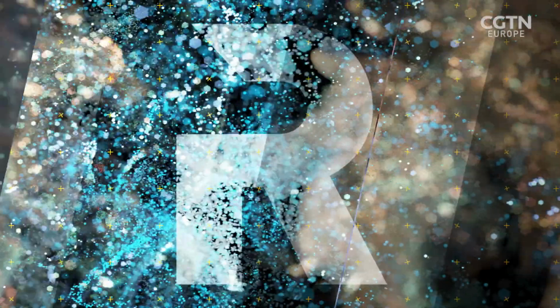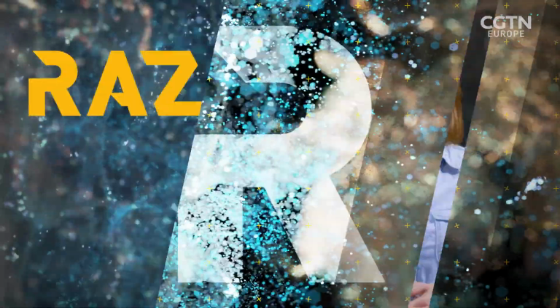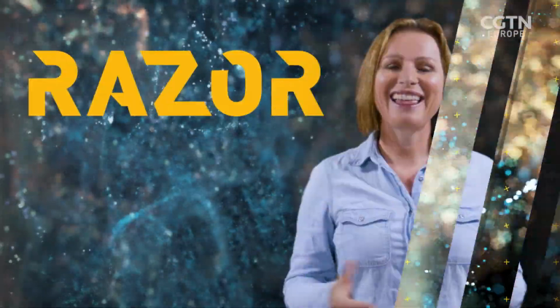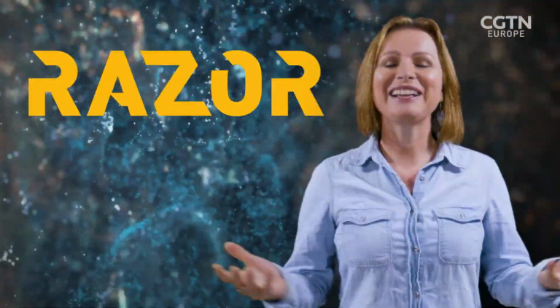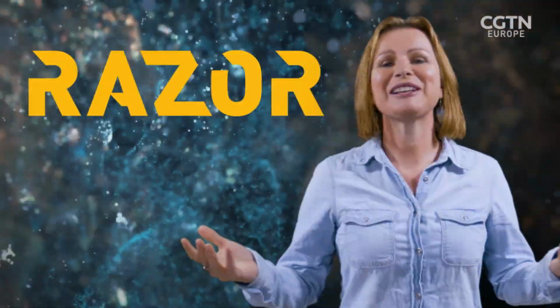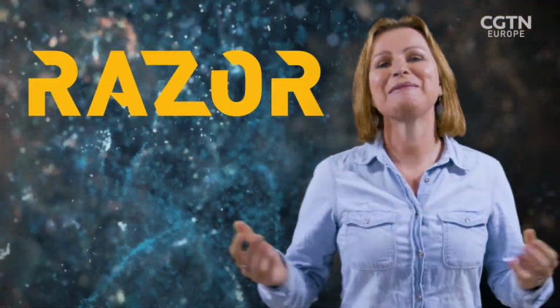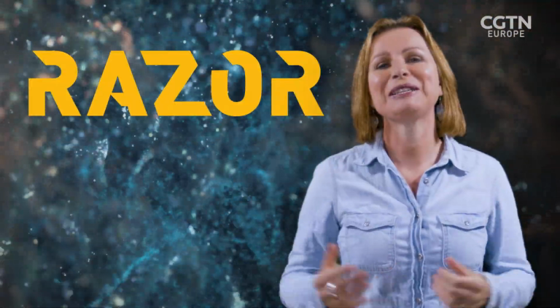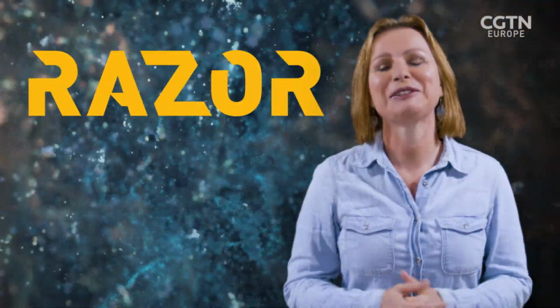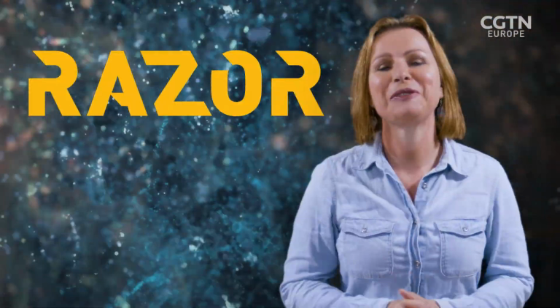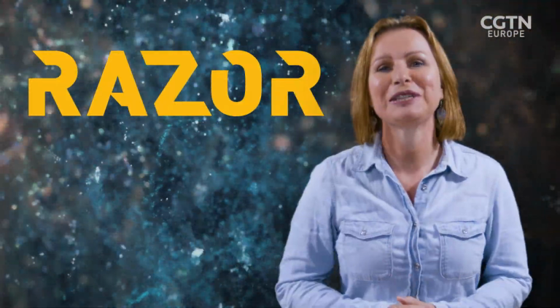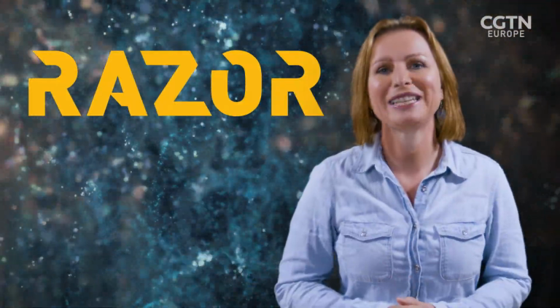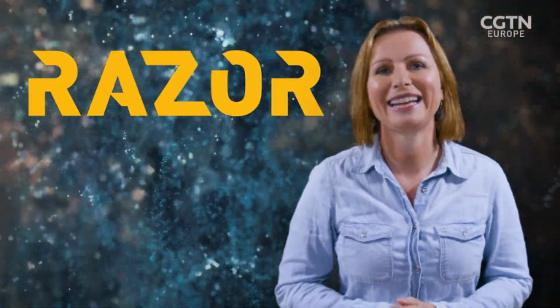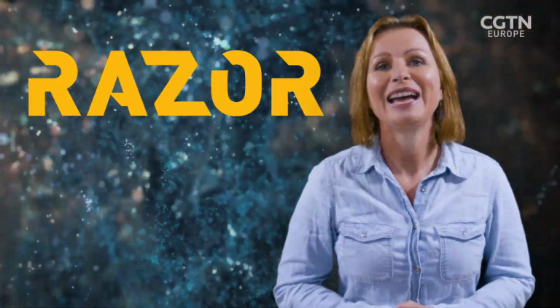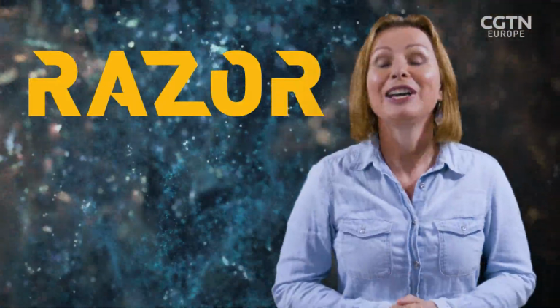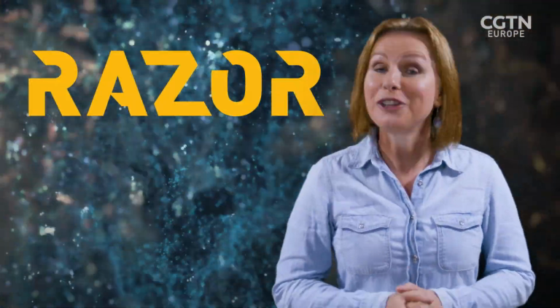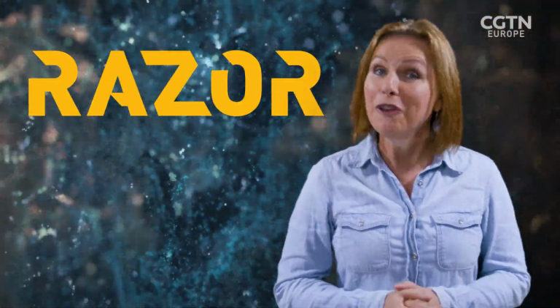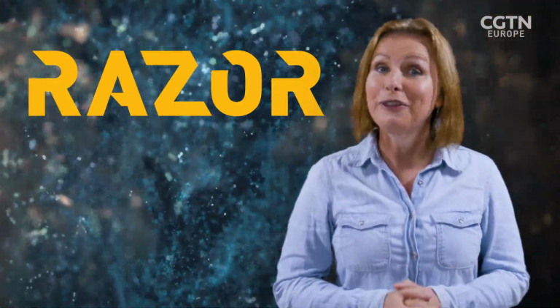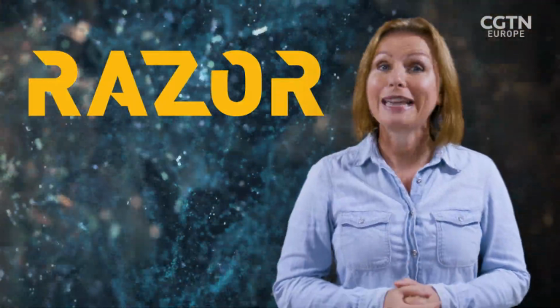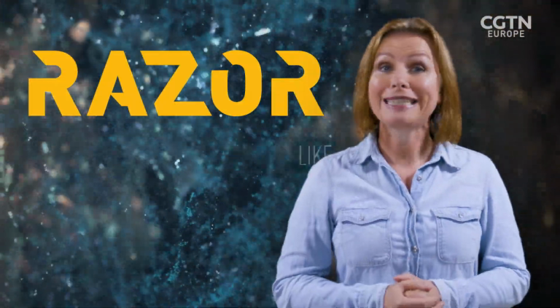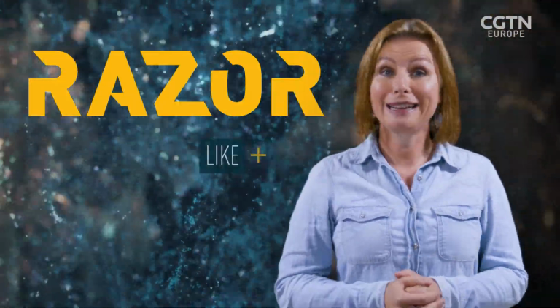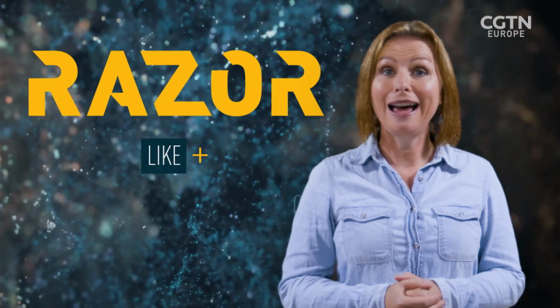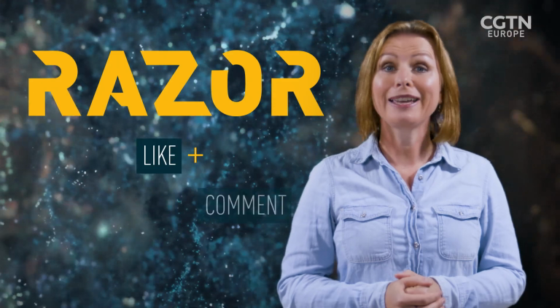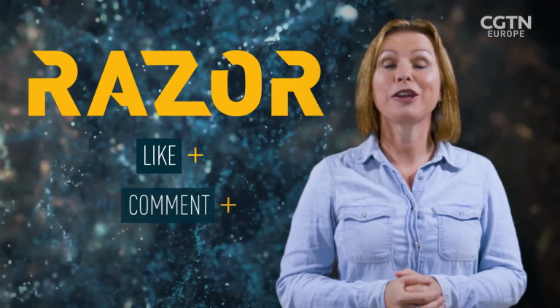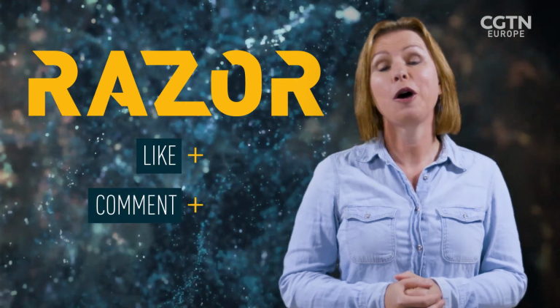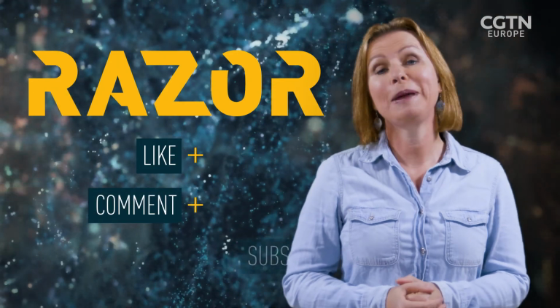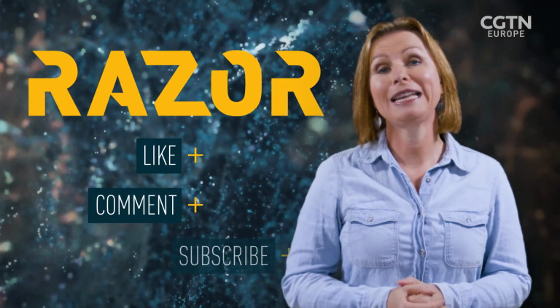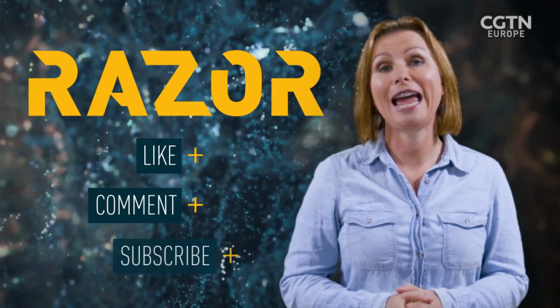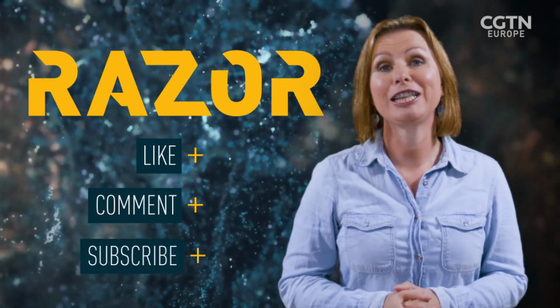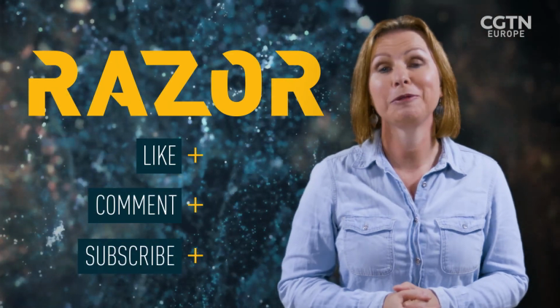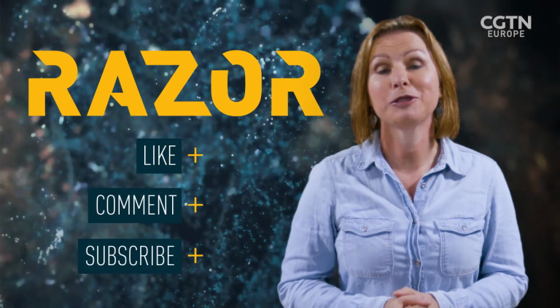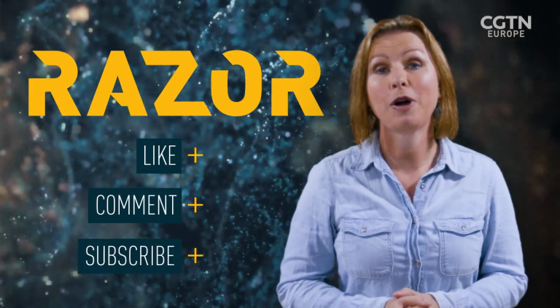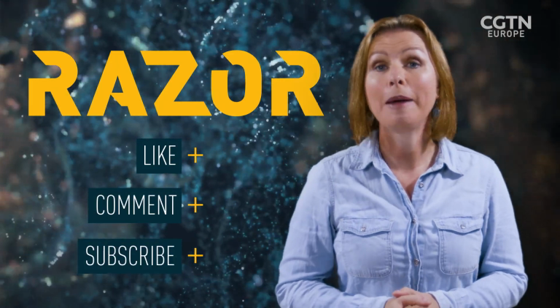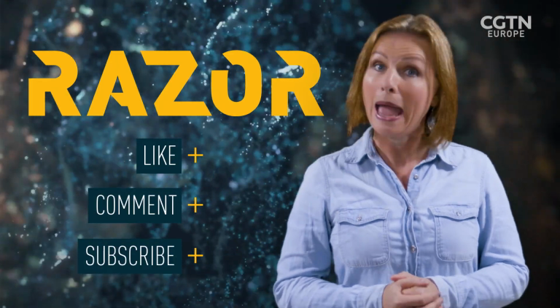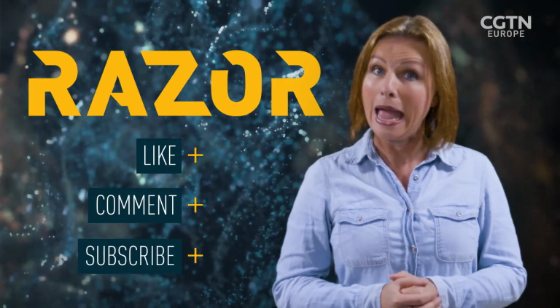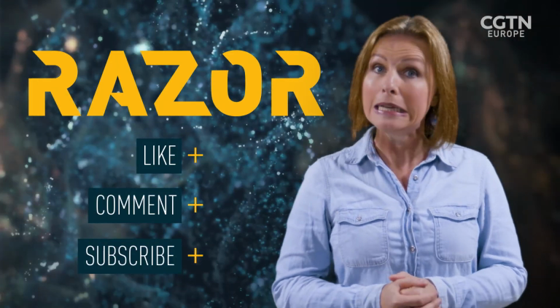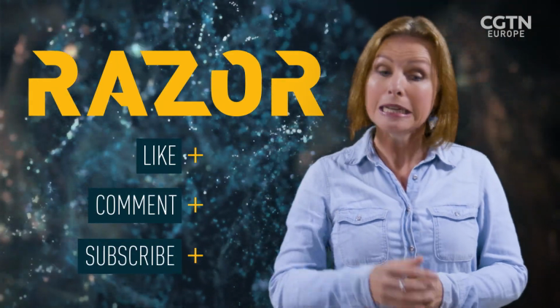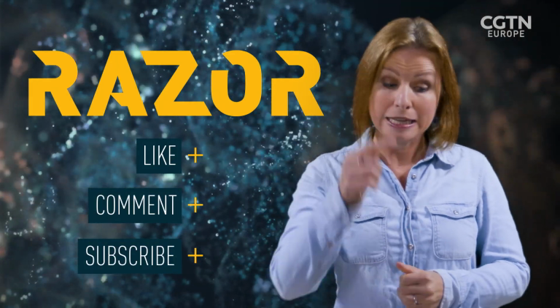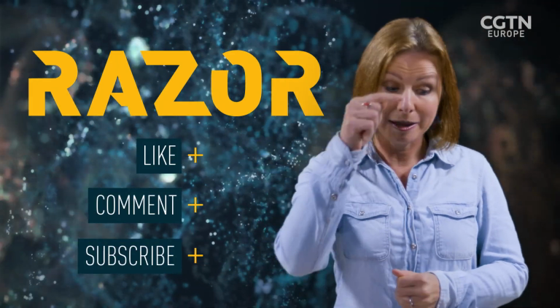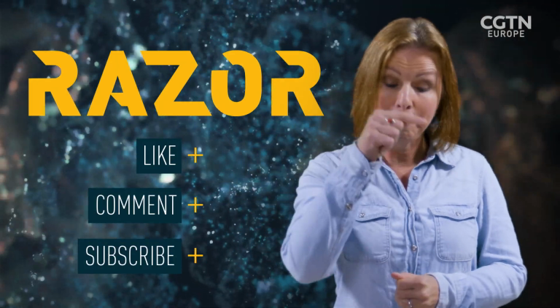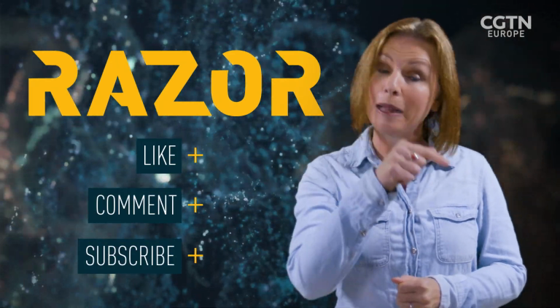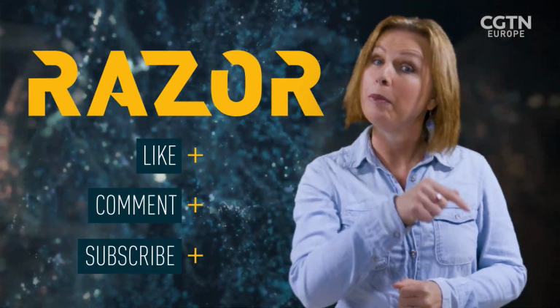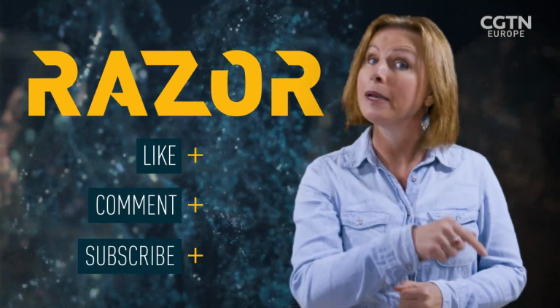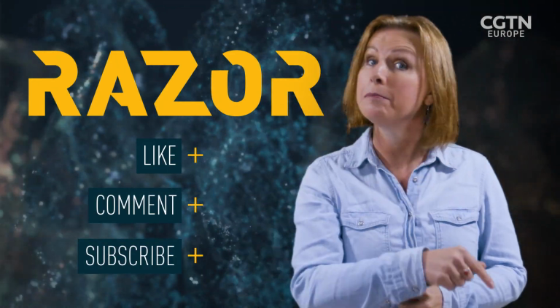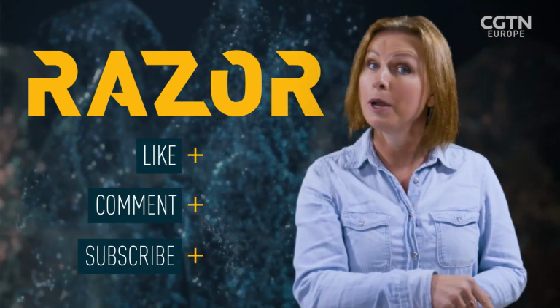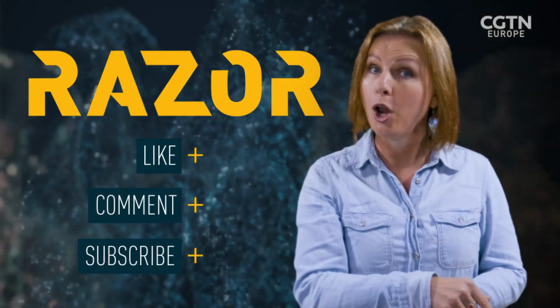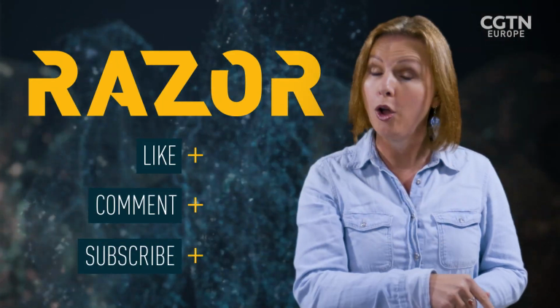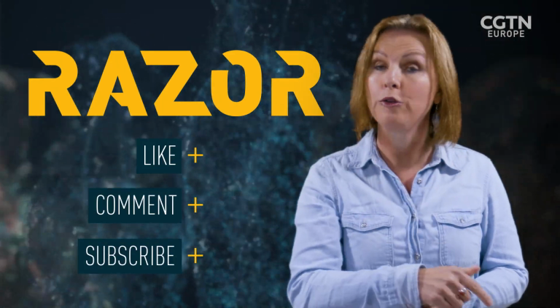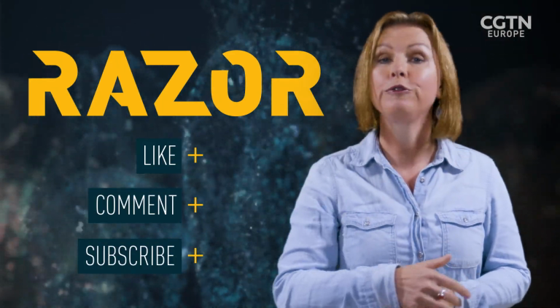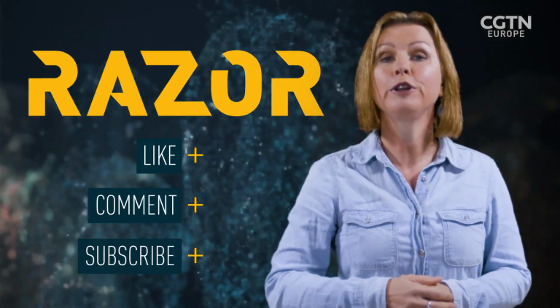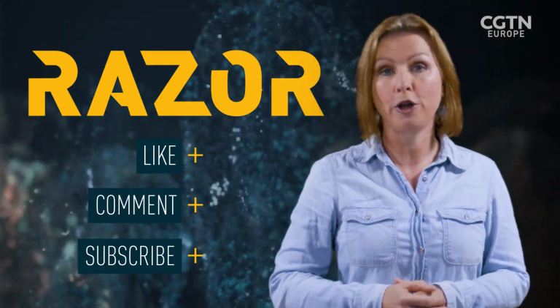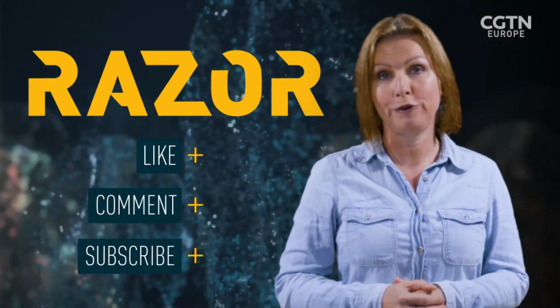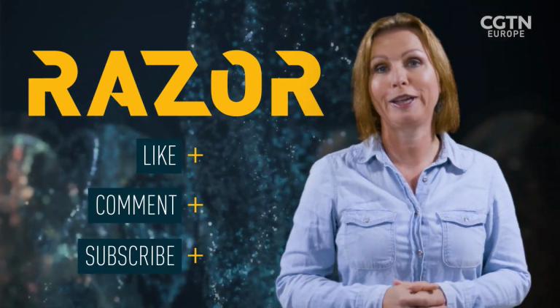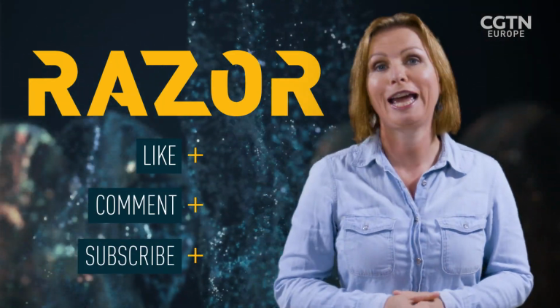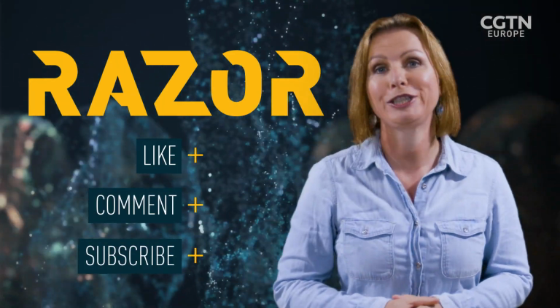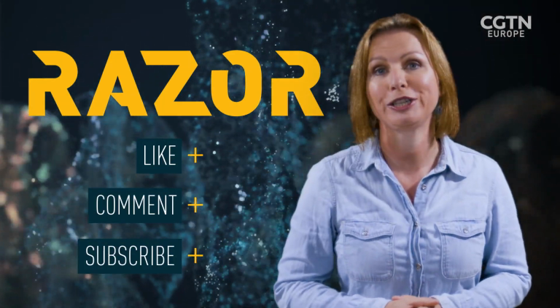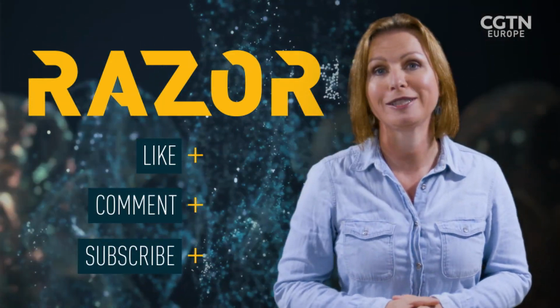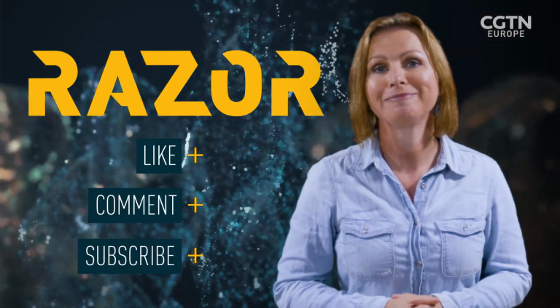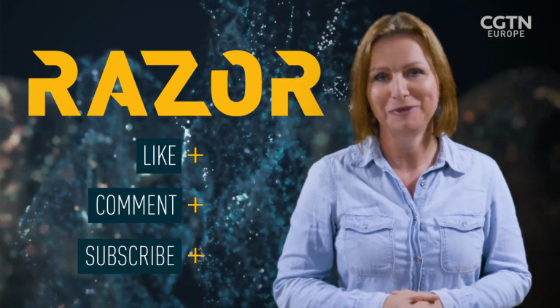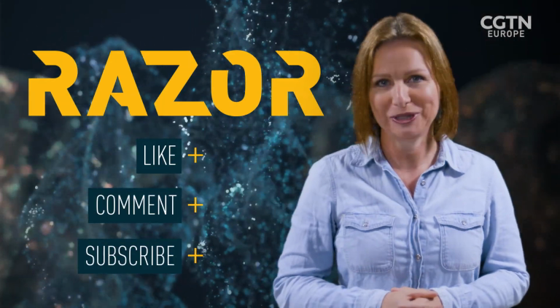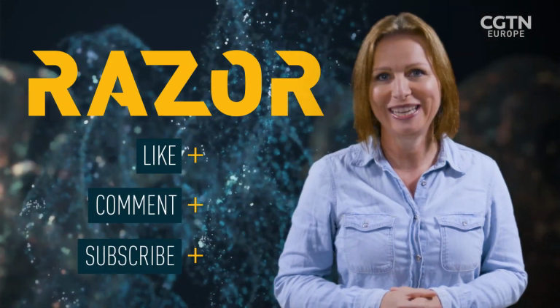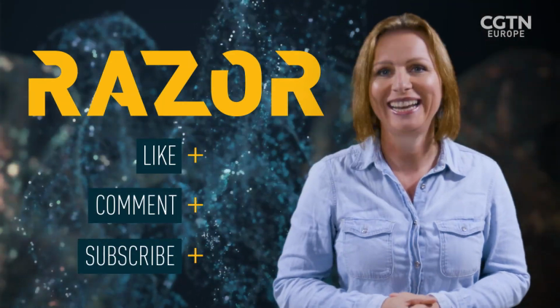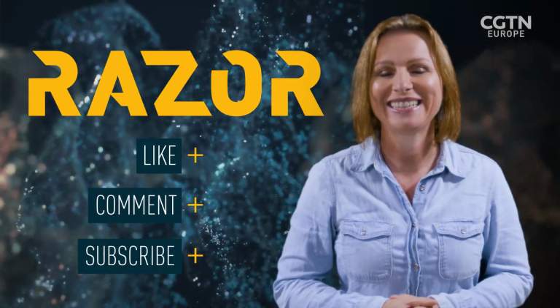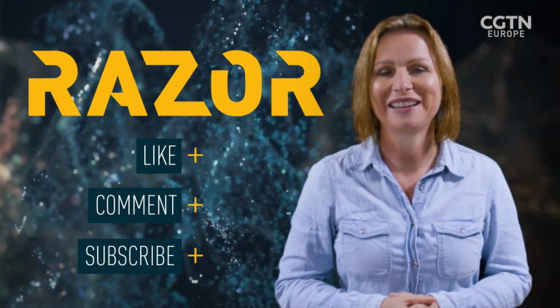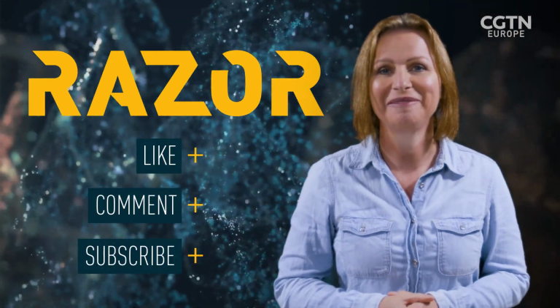Thanks so much for watching. Don't forget to like, comment and subscribe and hit the bell button below for notifications. We'll see you next time.